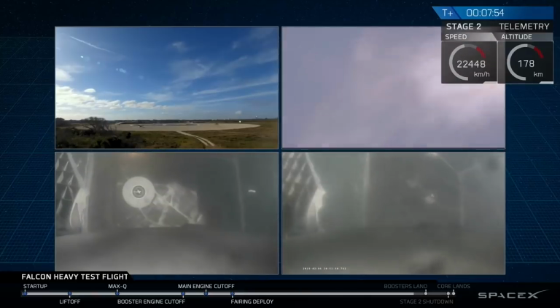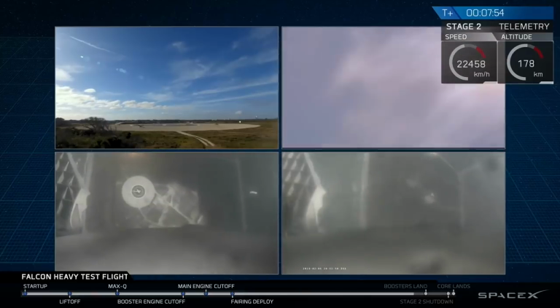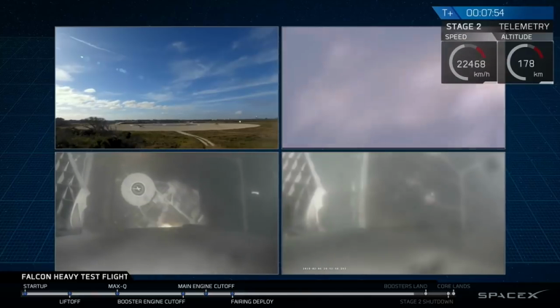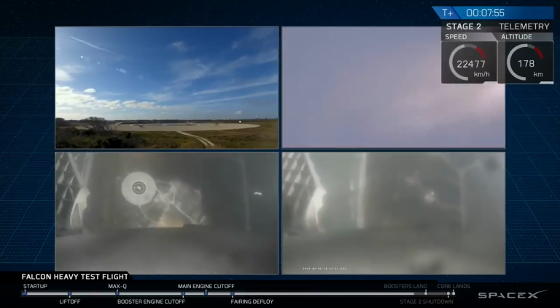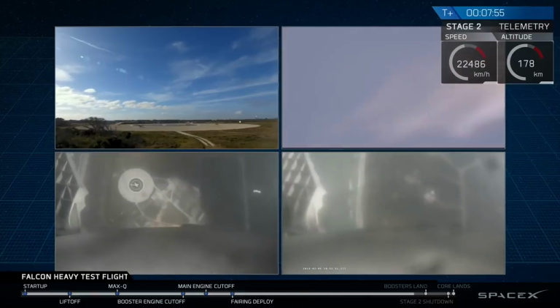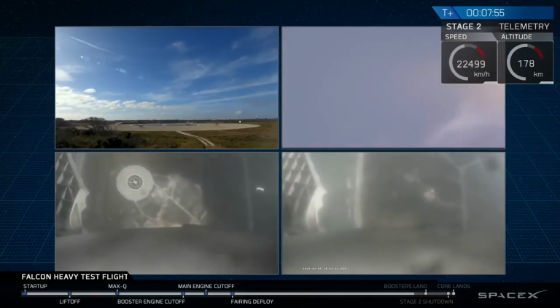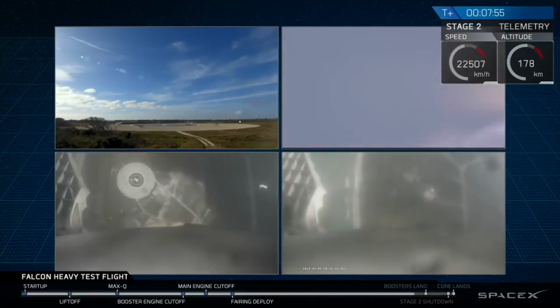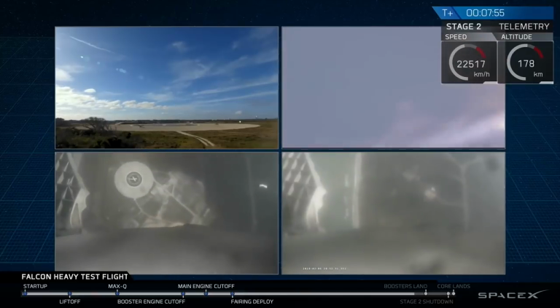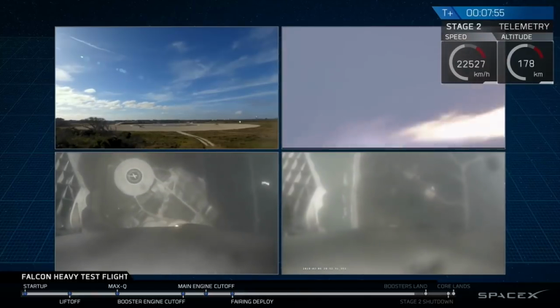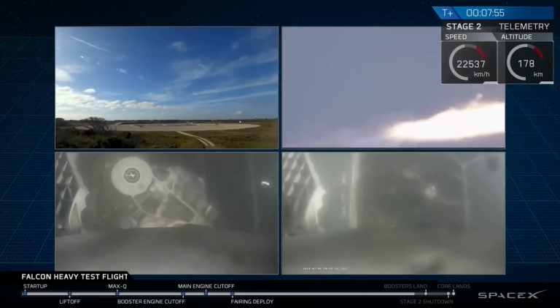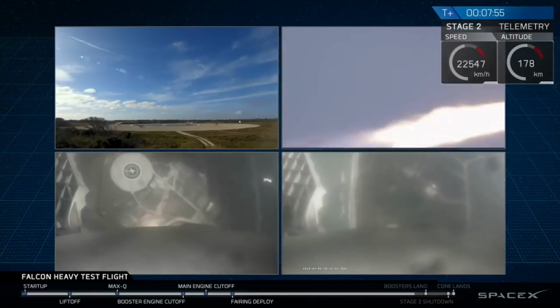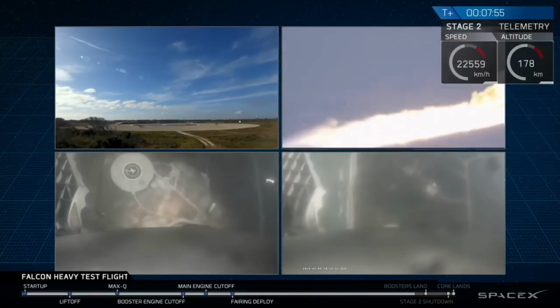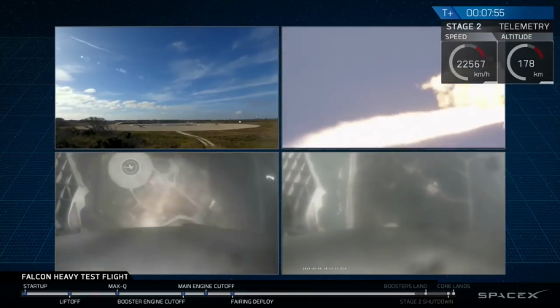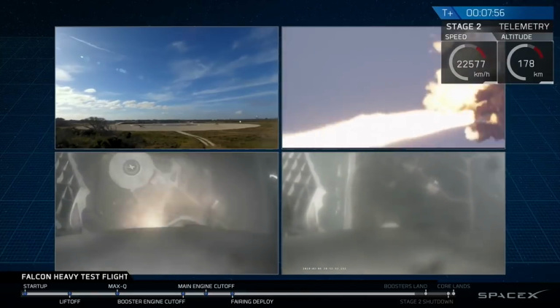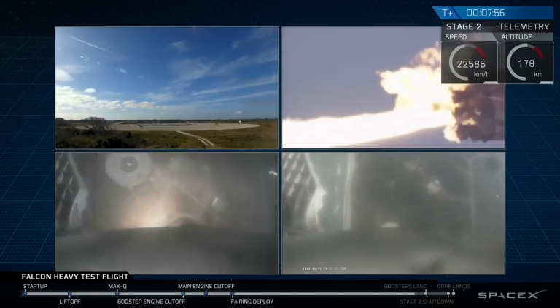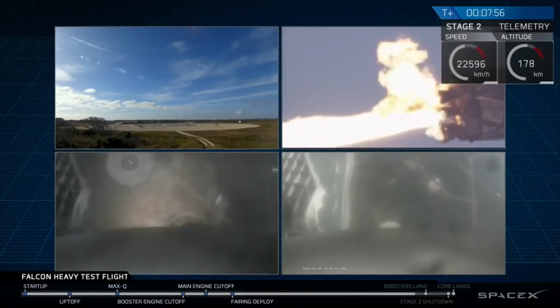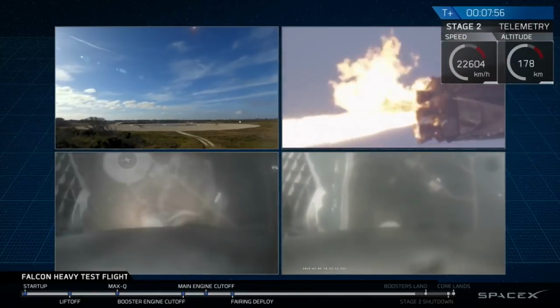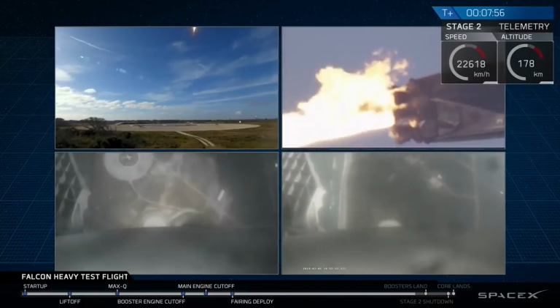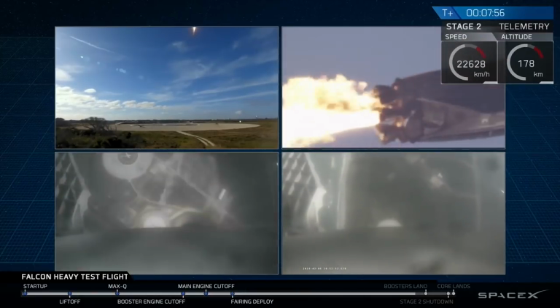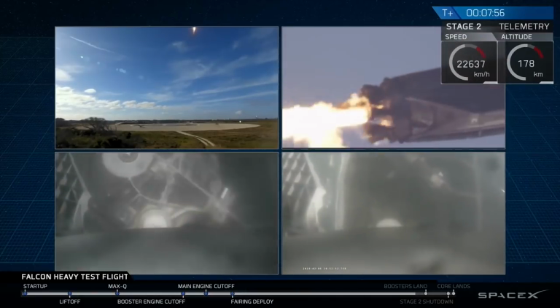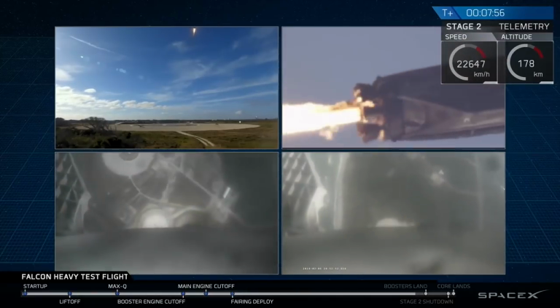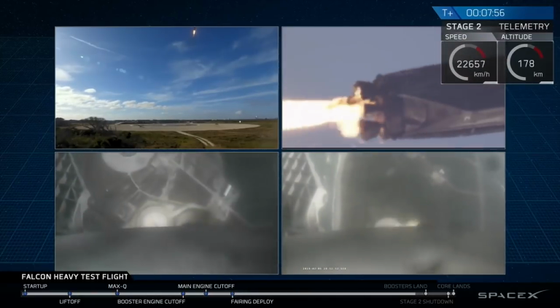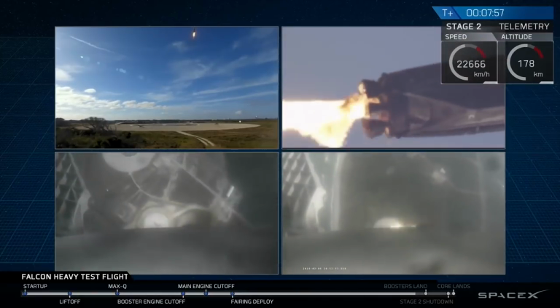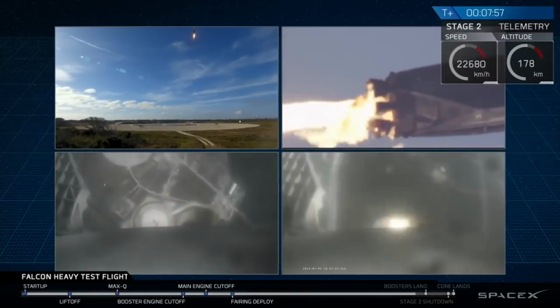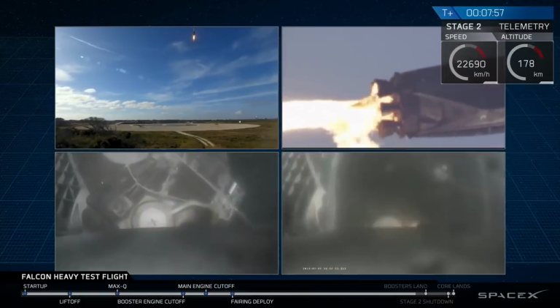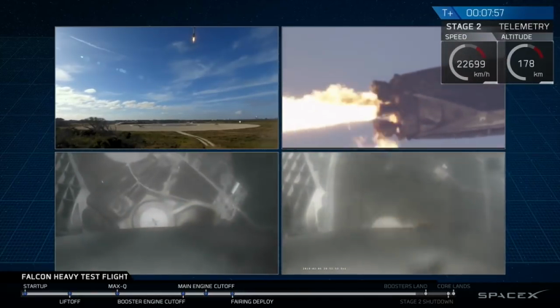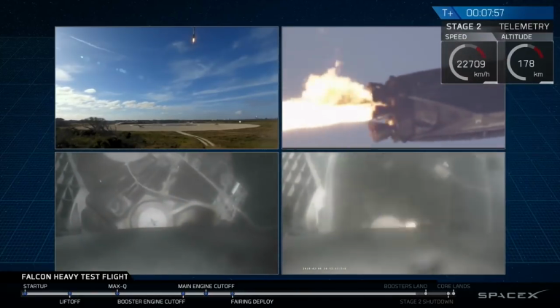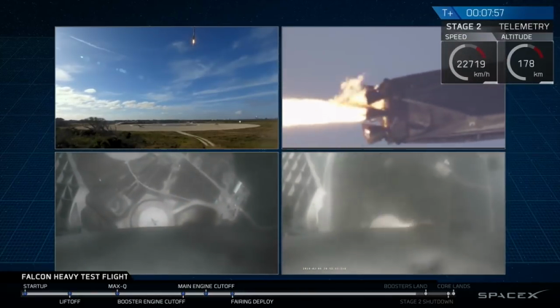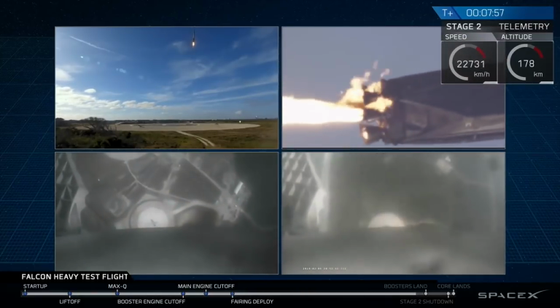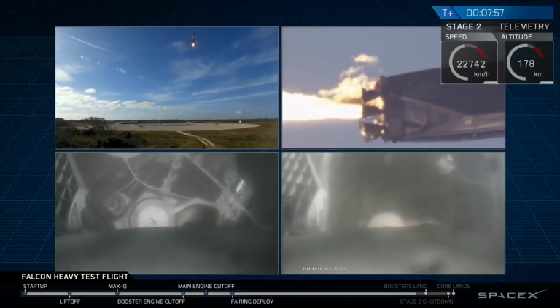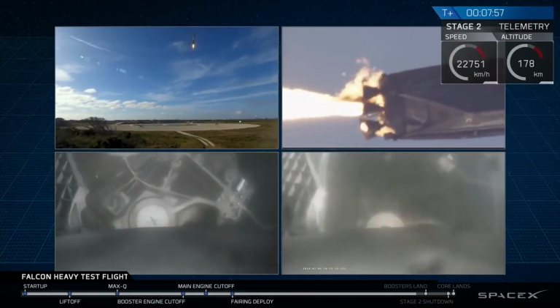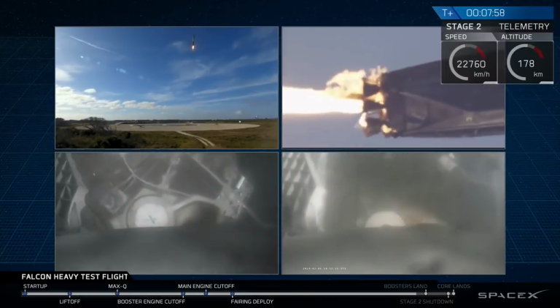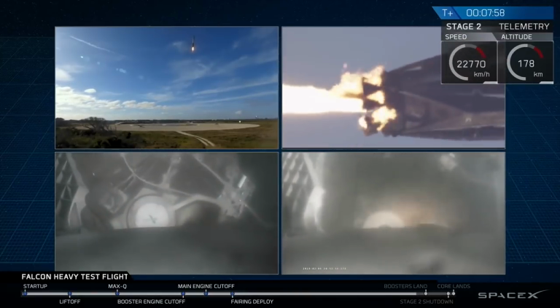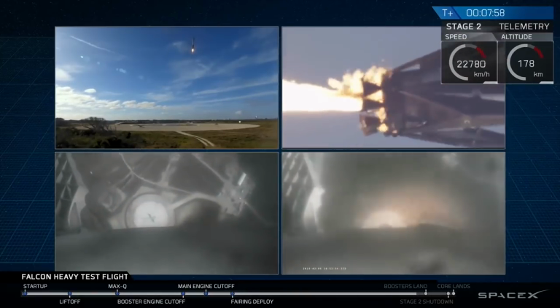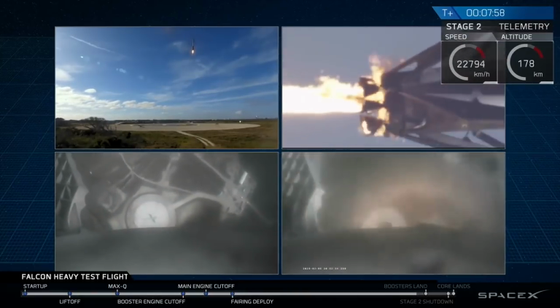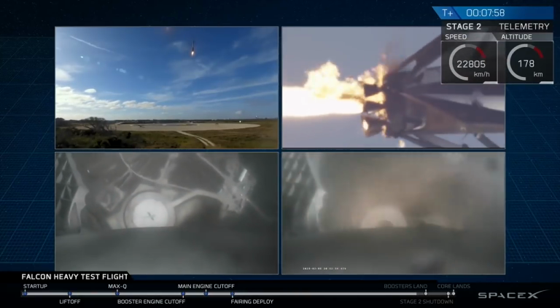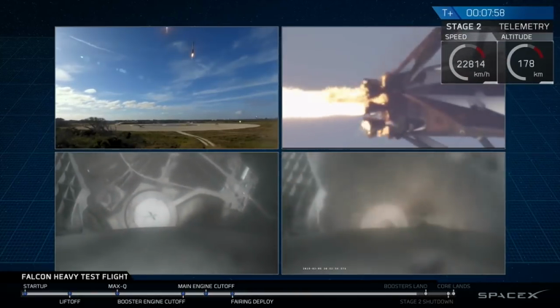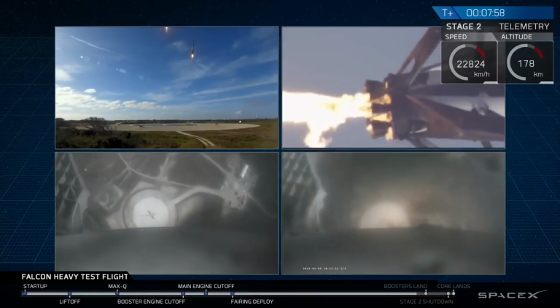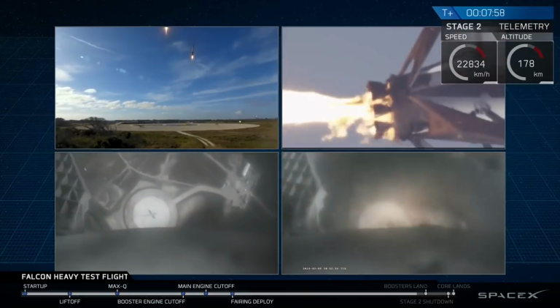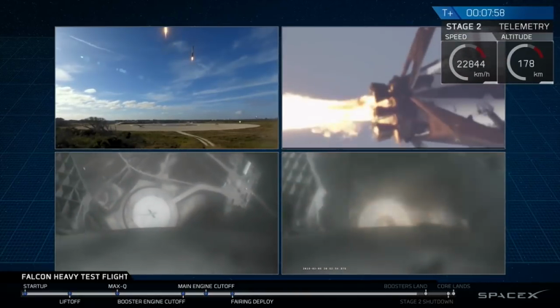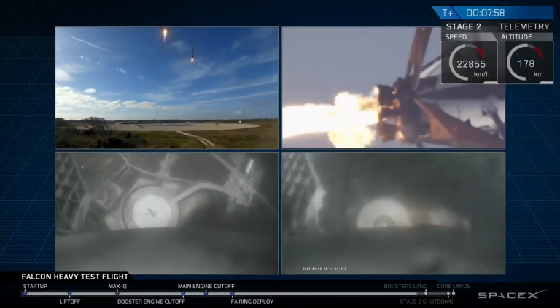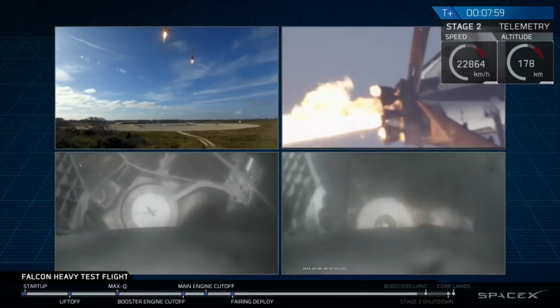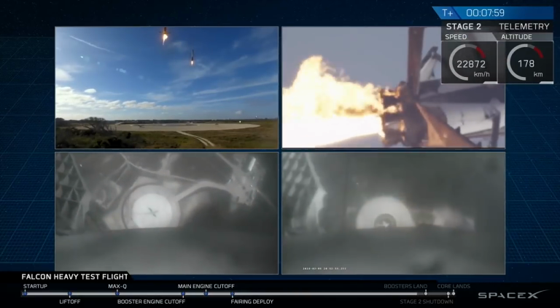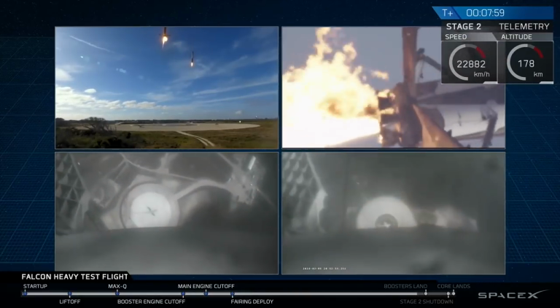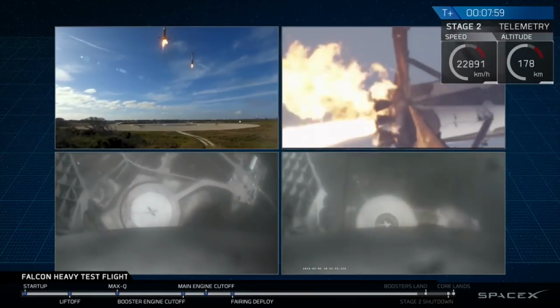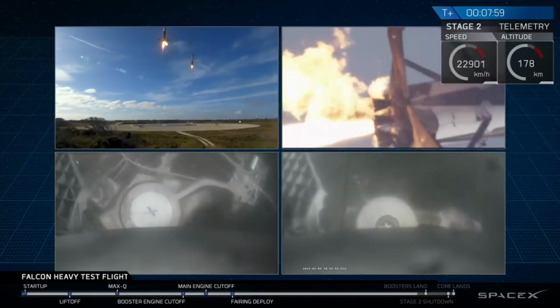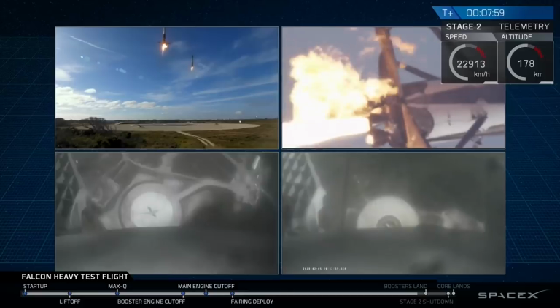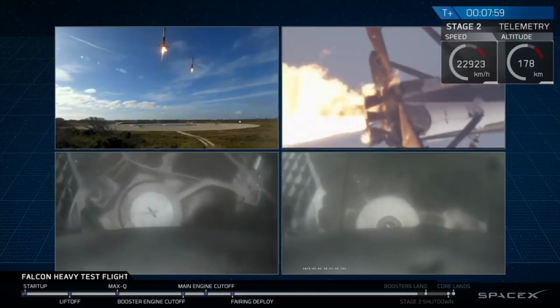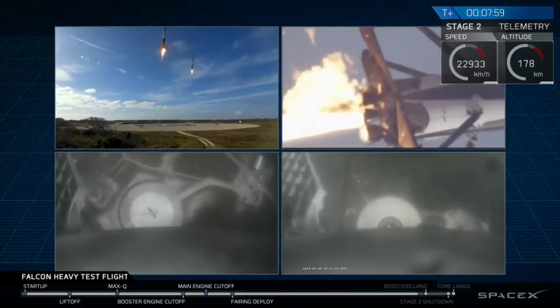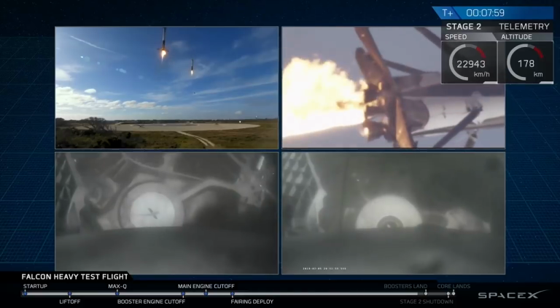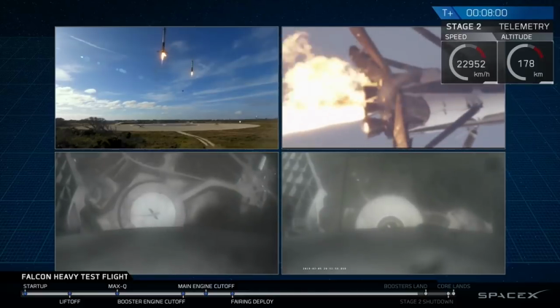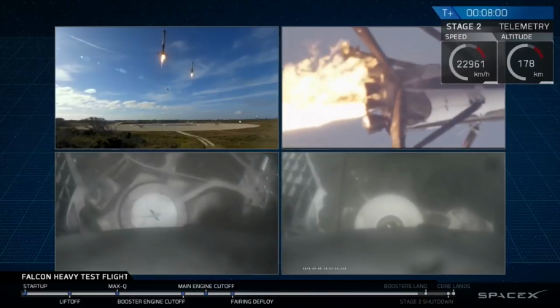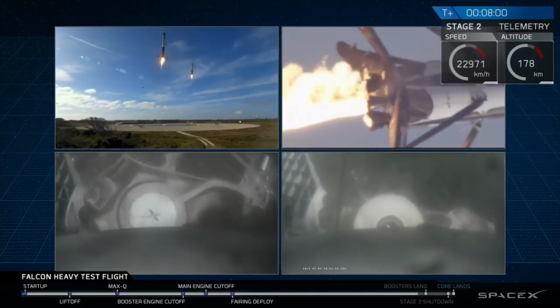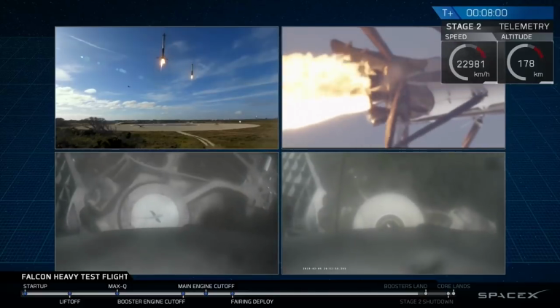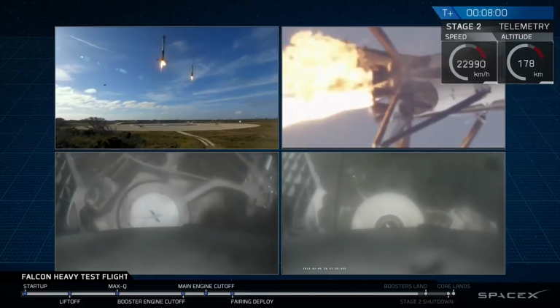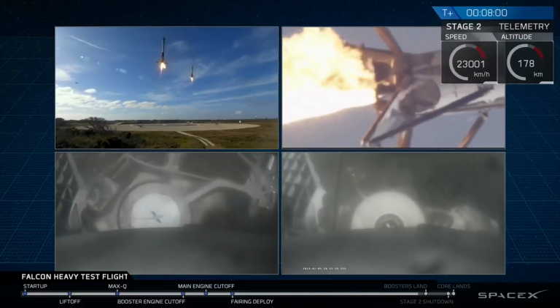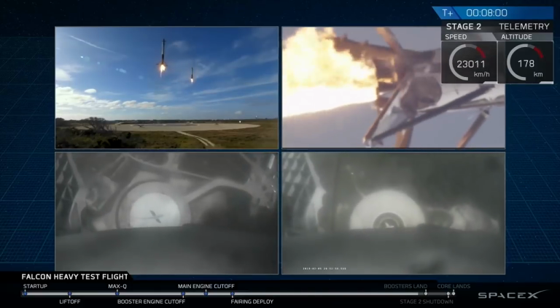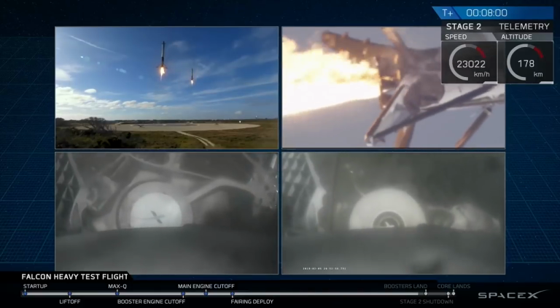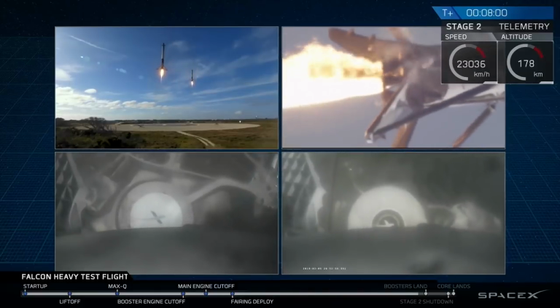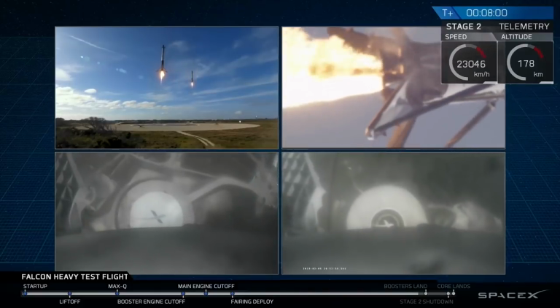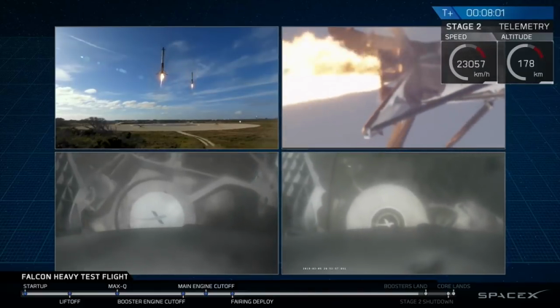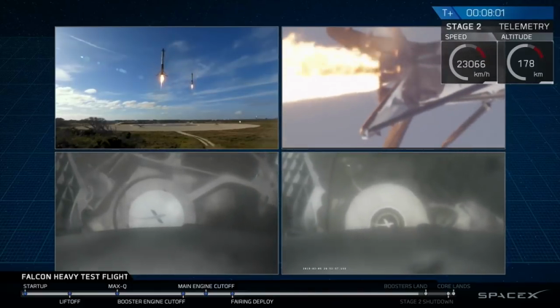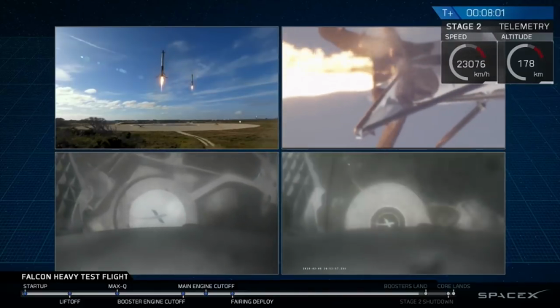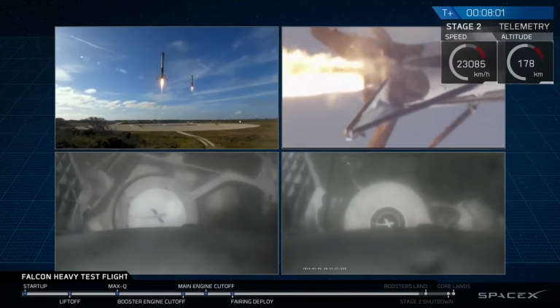In the next episode we're going to be talking about combustion cycles. This has been Liam from Space is Kinda Cool — thanks for watching.